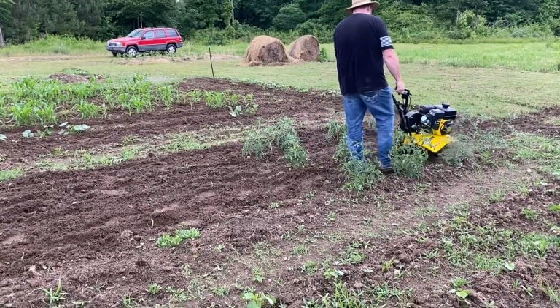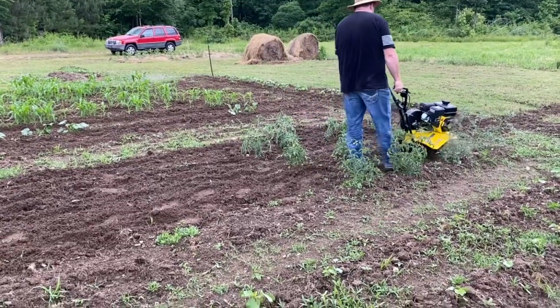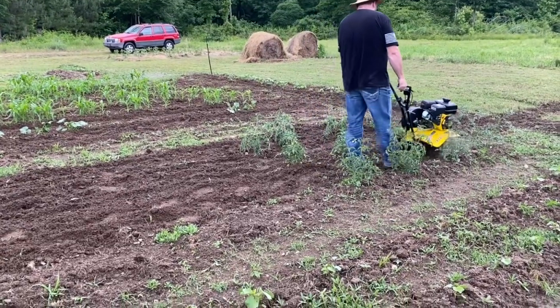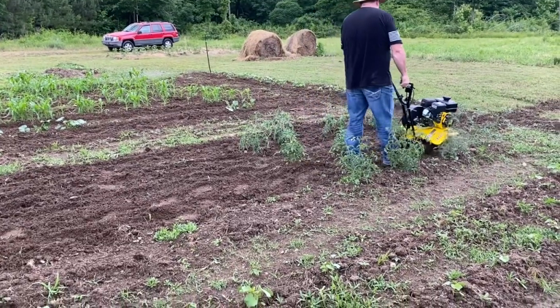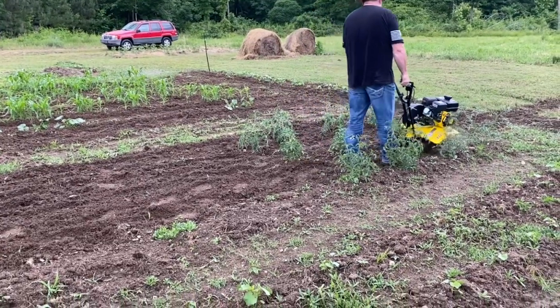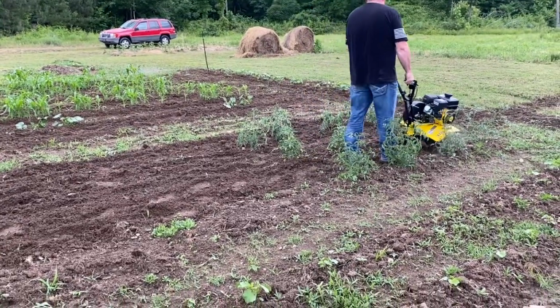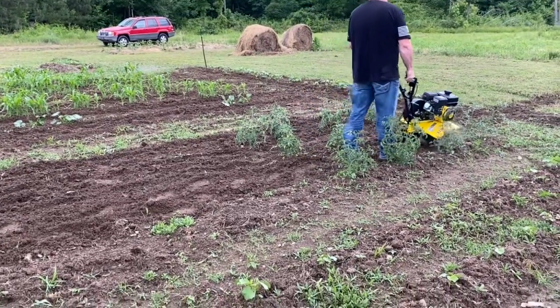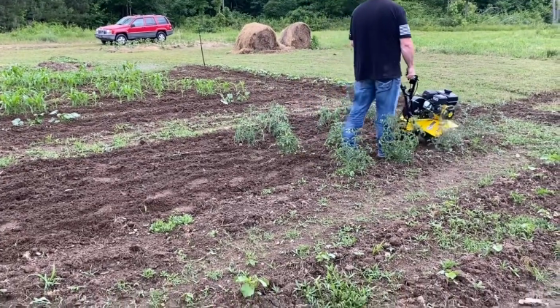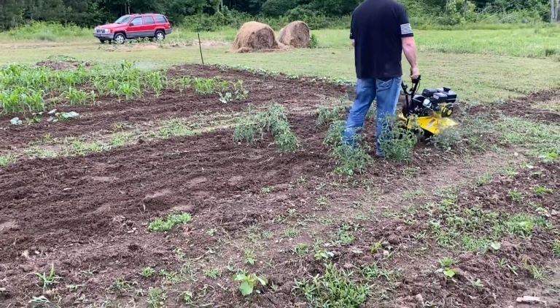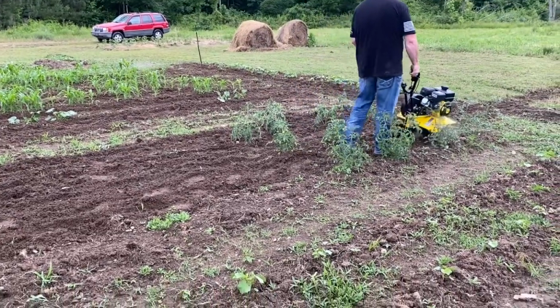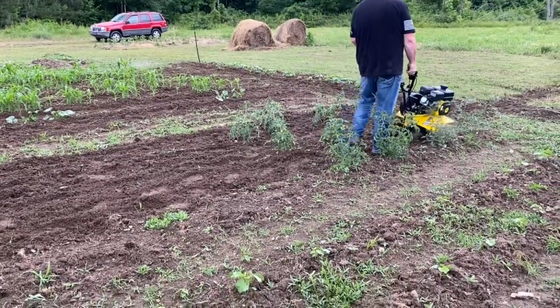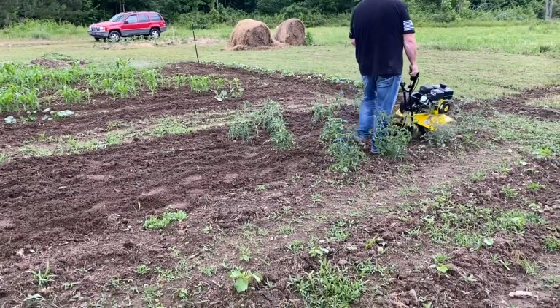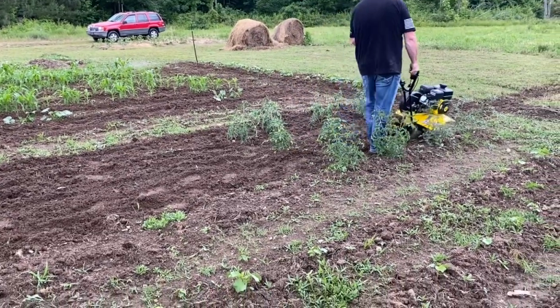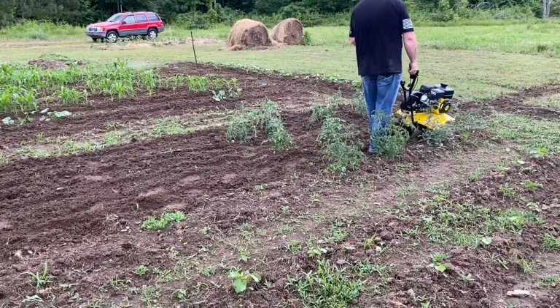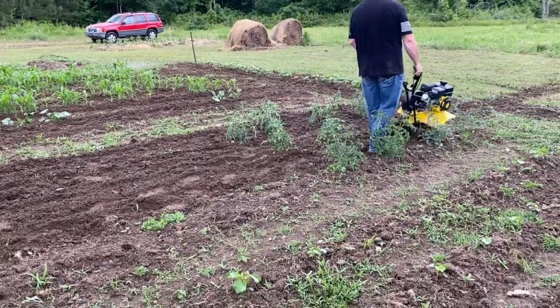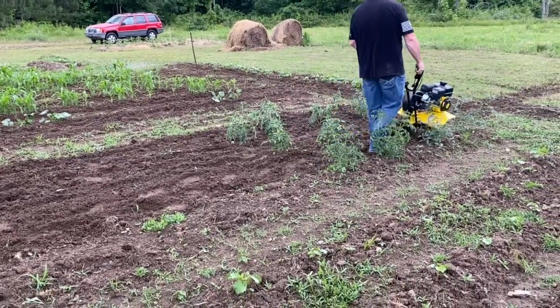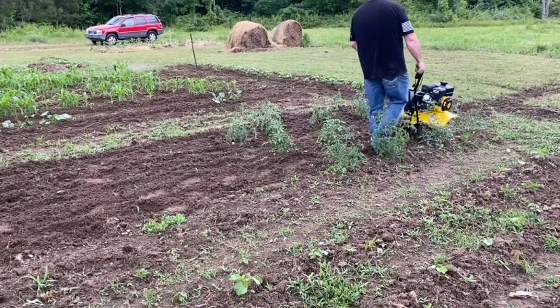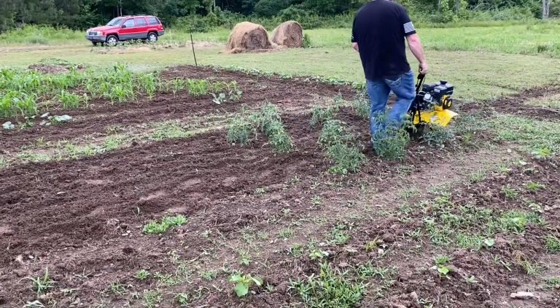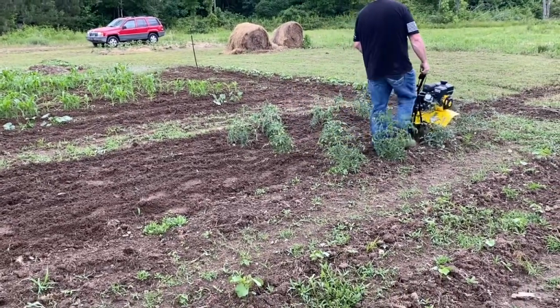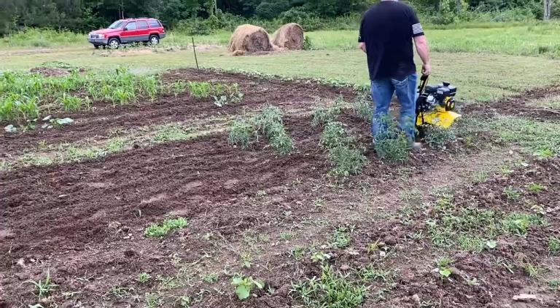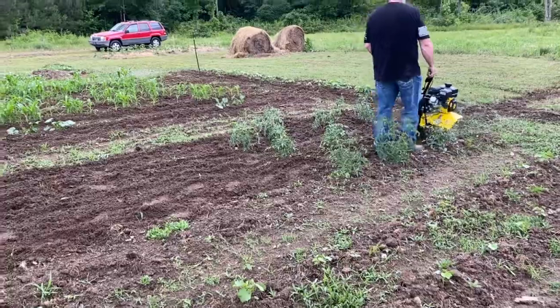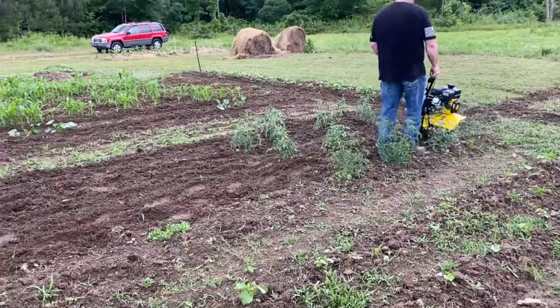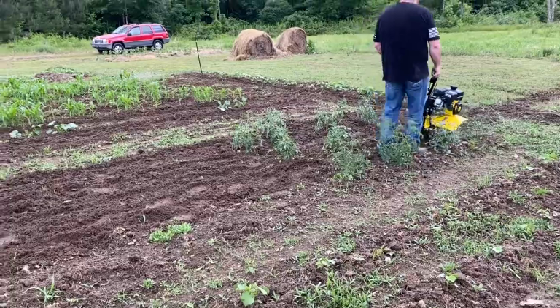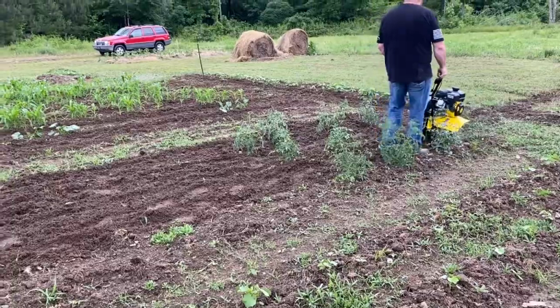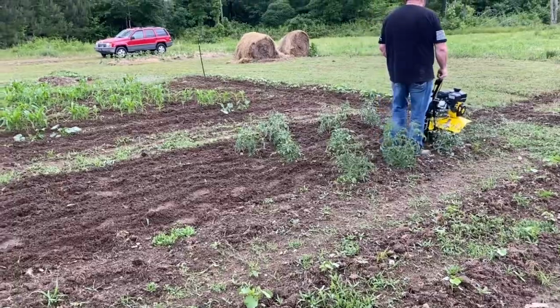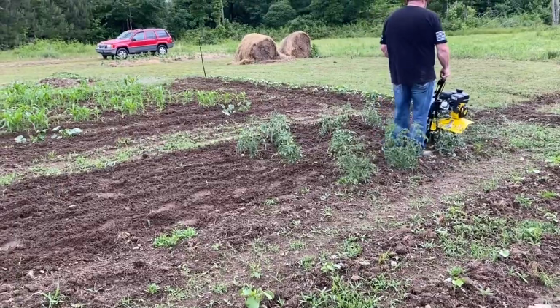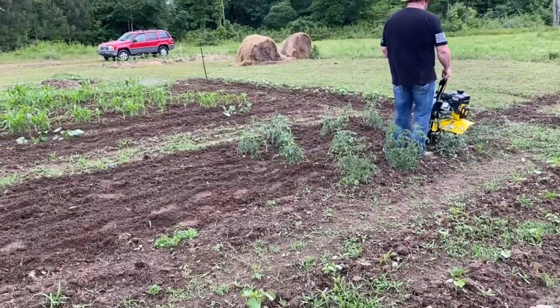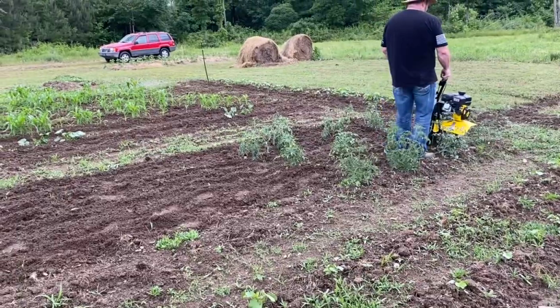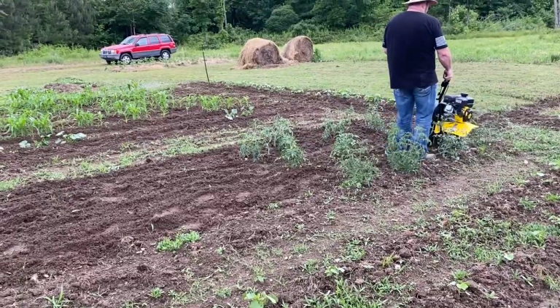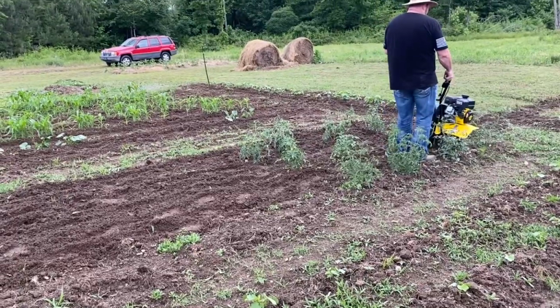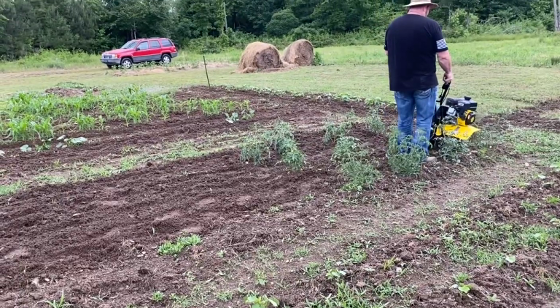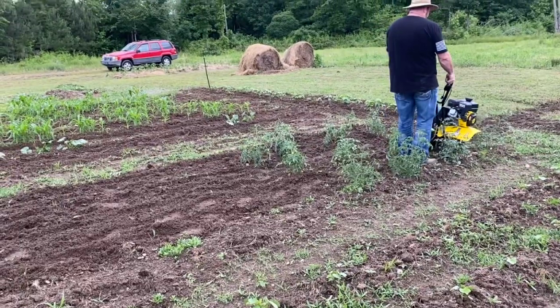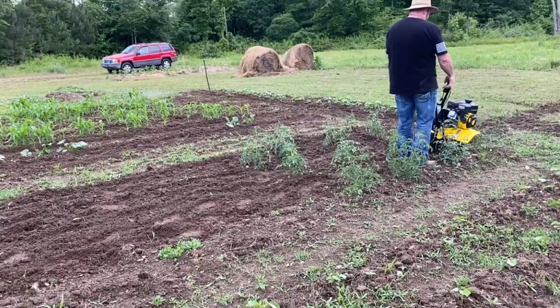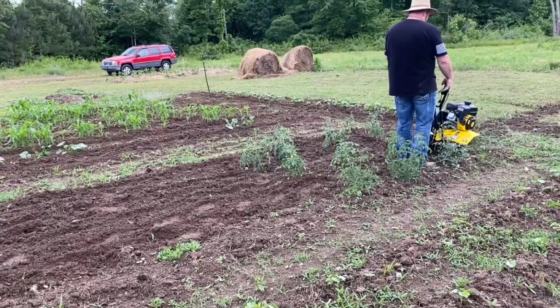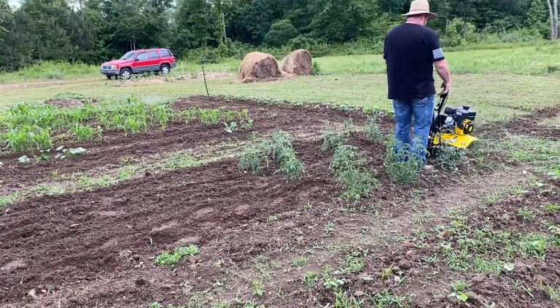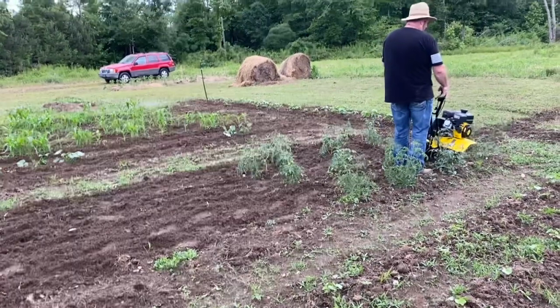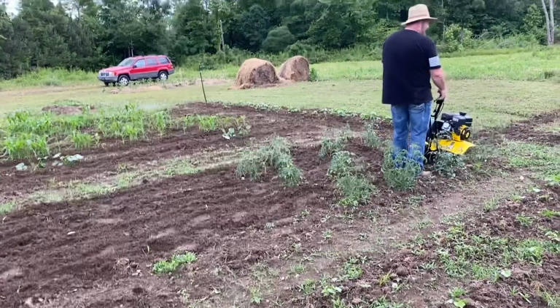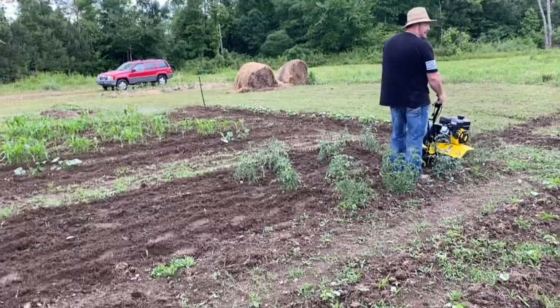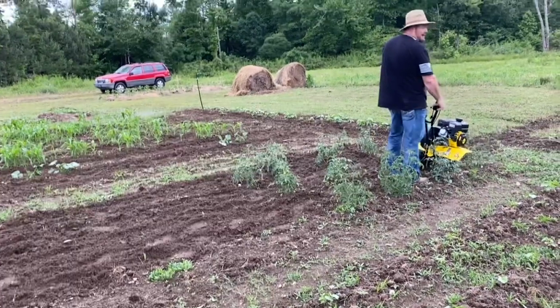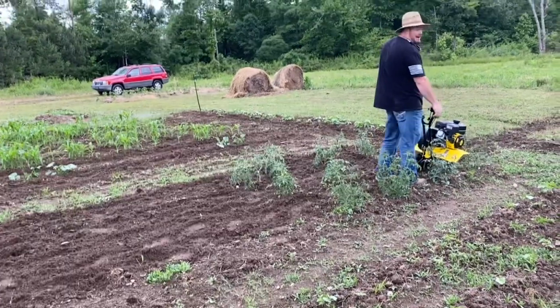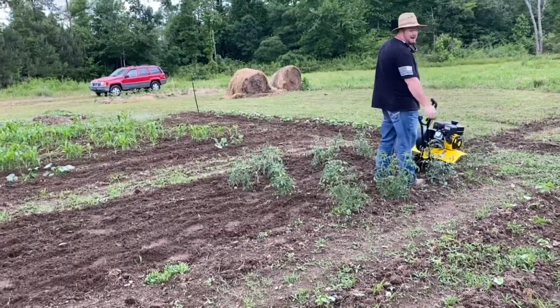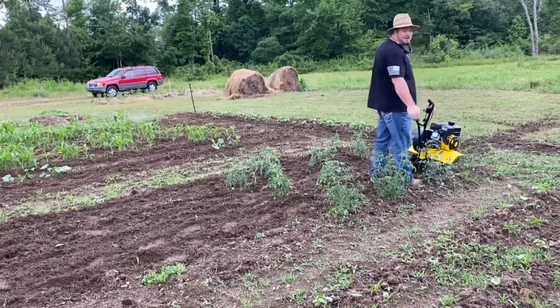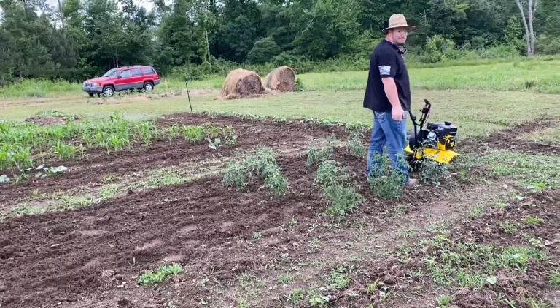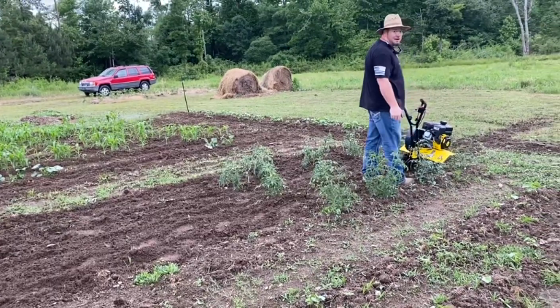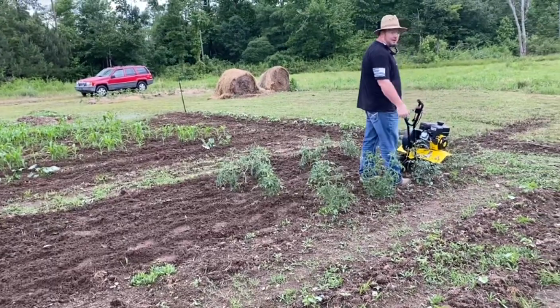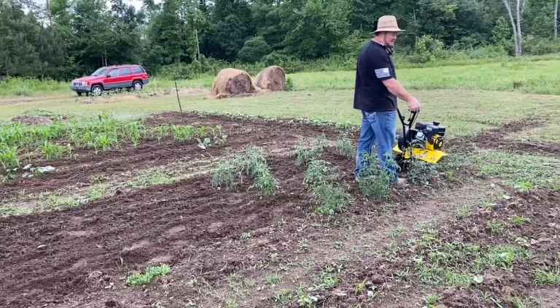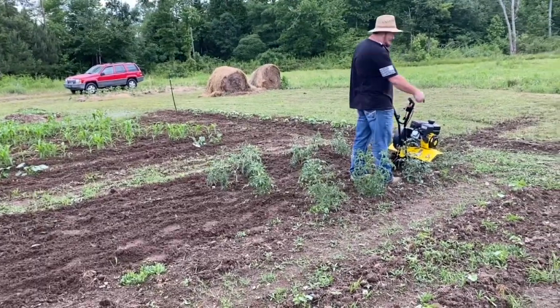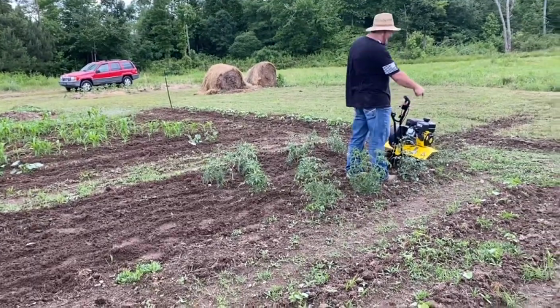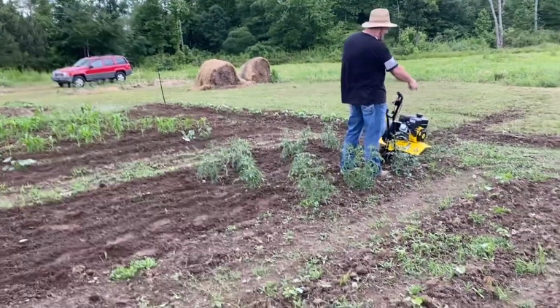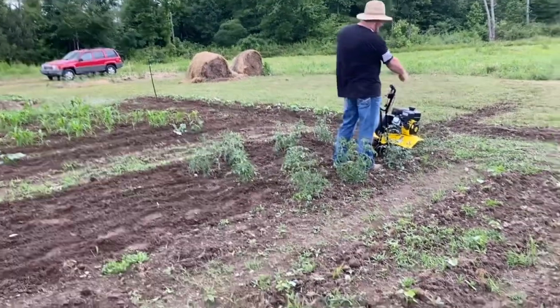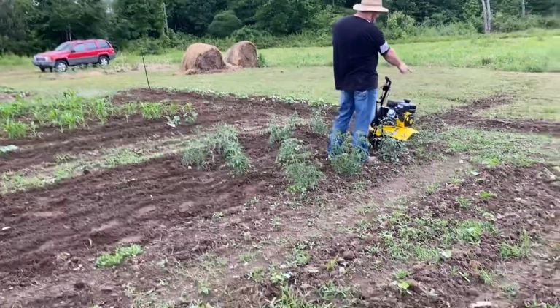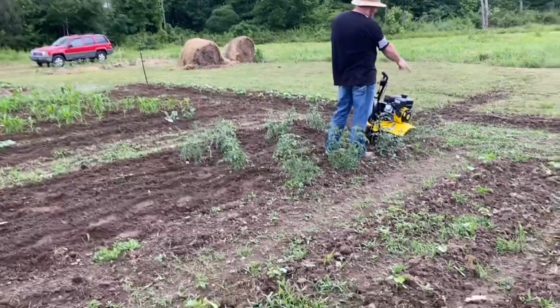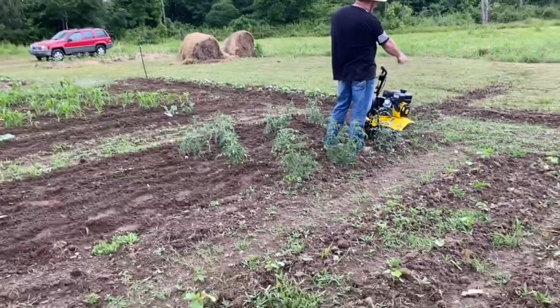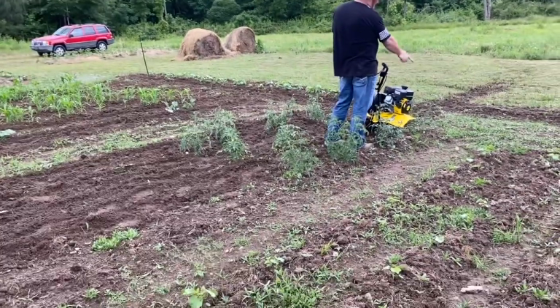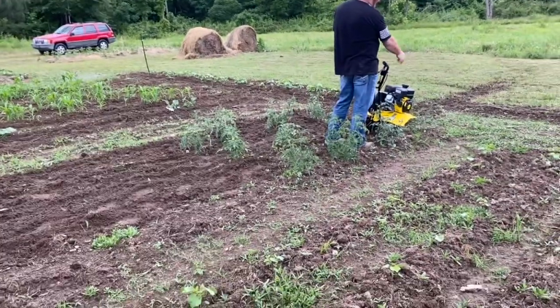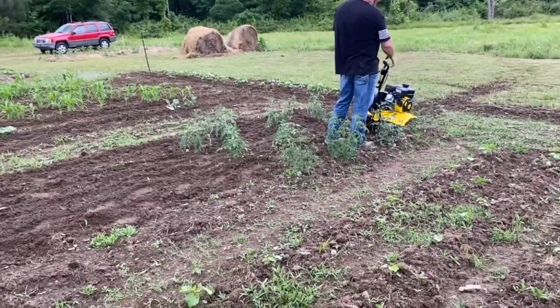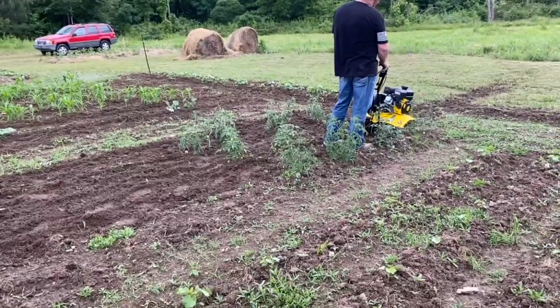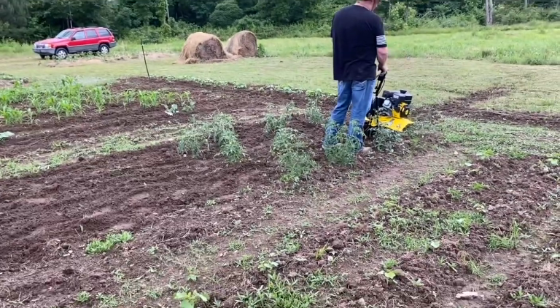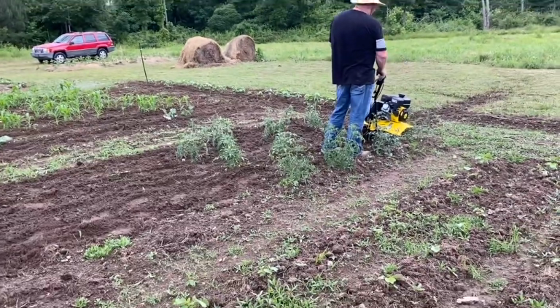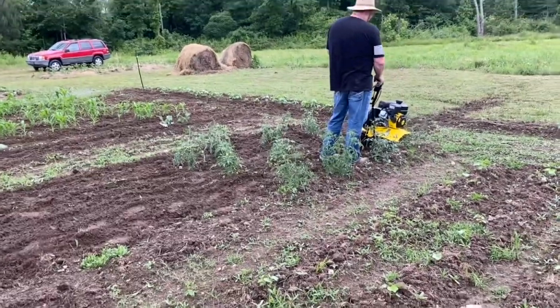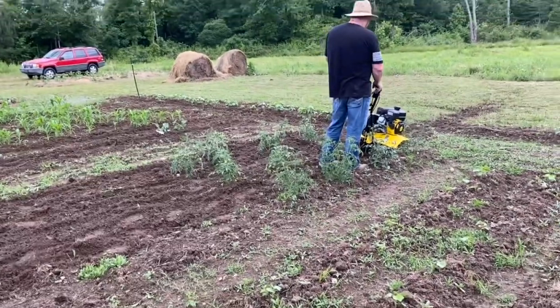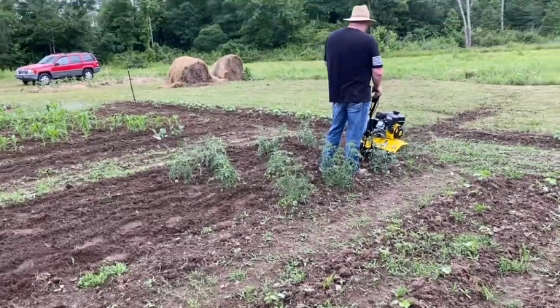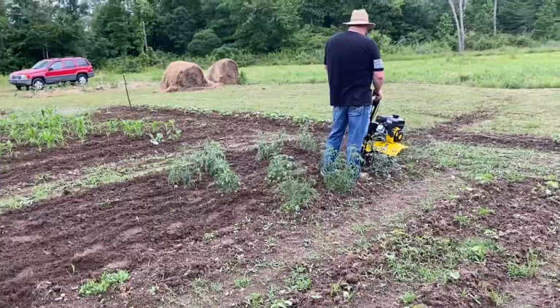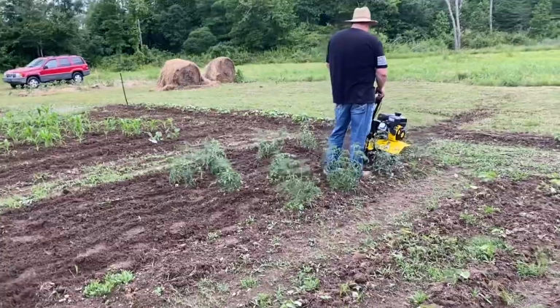Here you can see he's tilling in between my tomato rows. I've got 12 tomato plants planted, I do plan on planting more, and I have also gone back and pruned my tomato plants — I will show that in a future video.